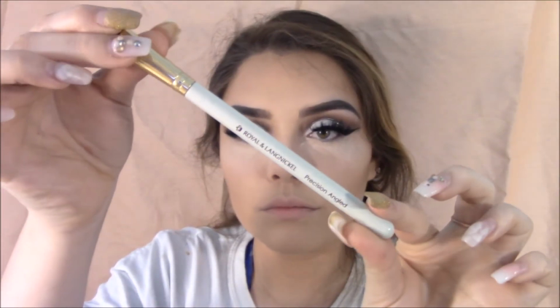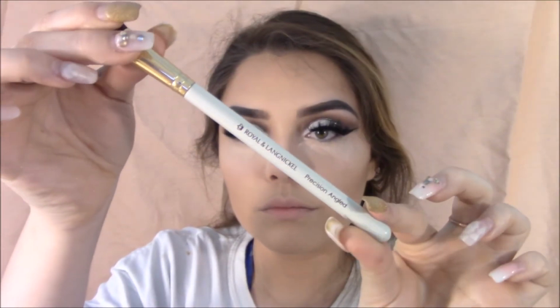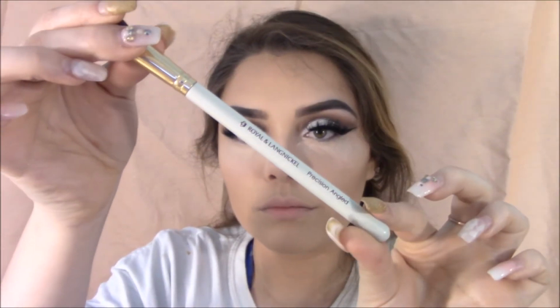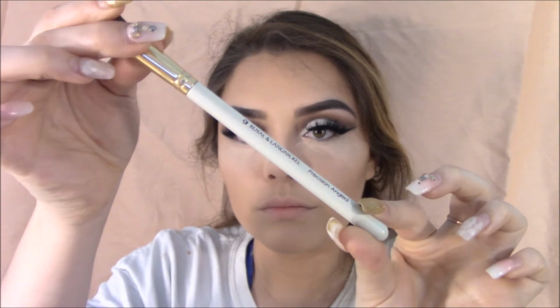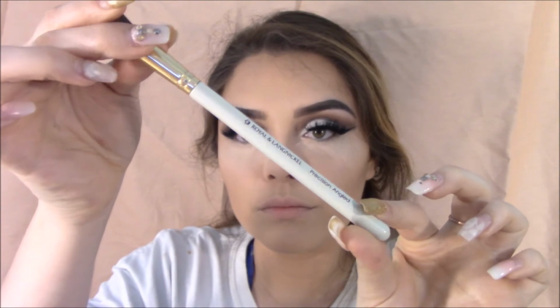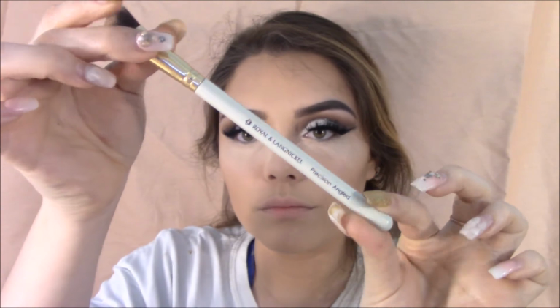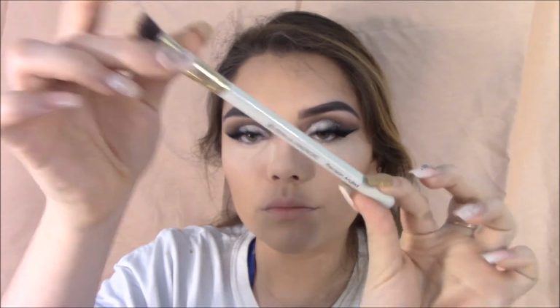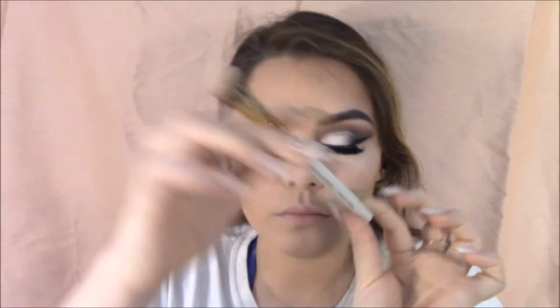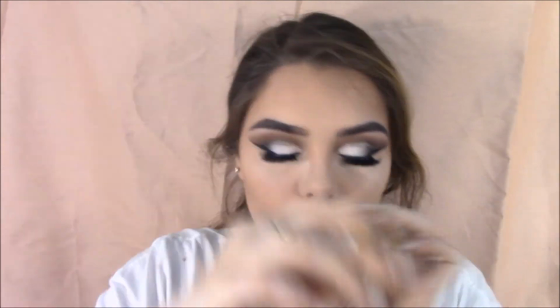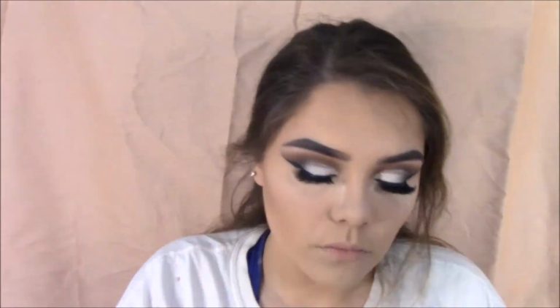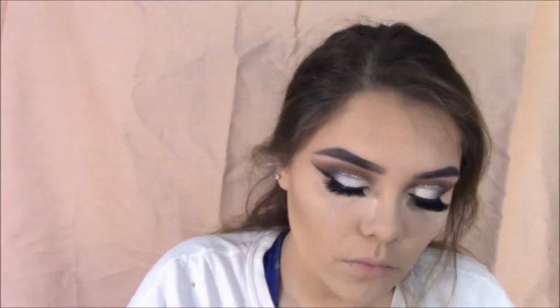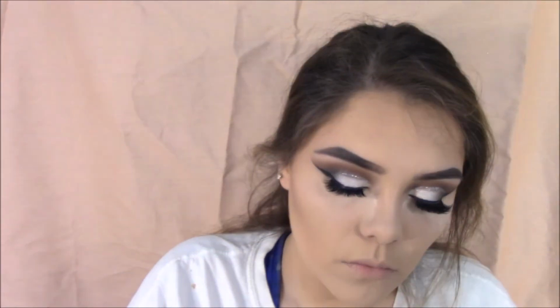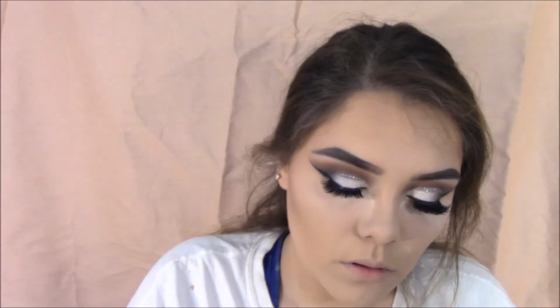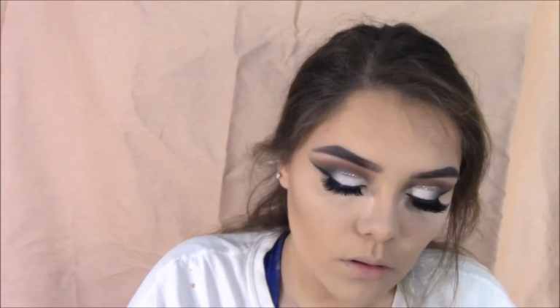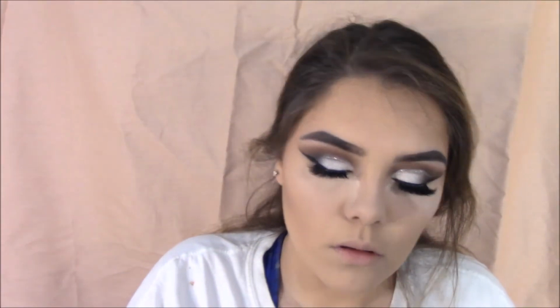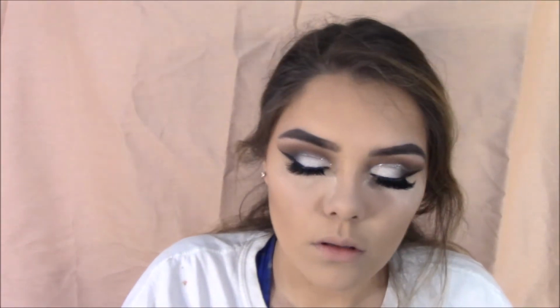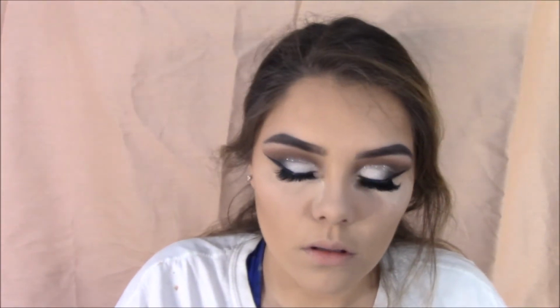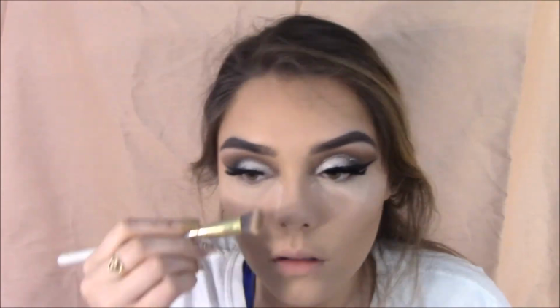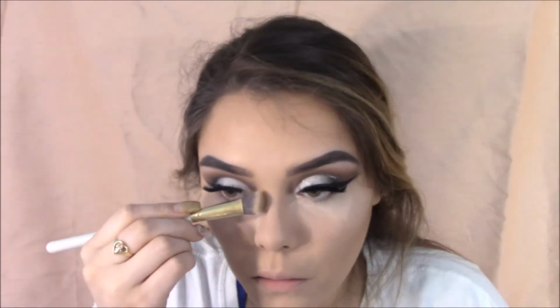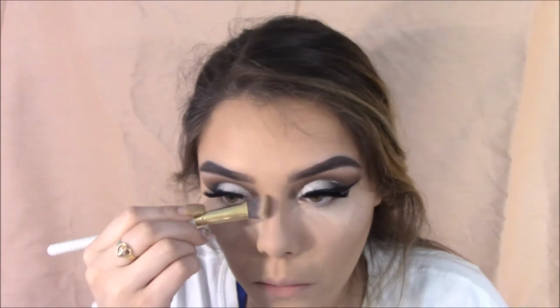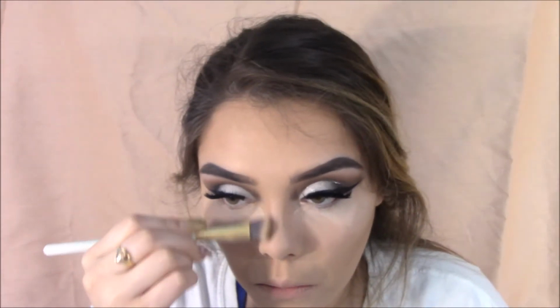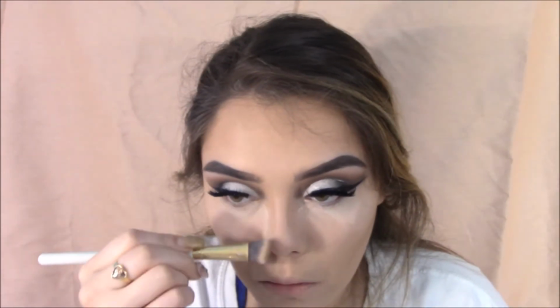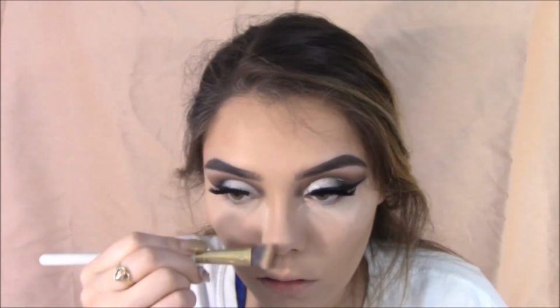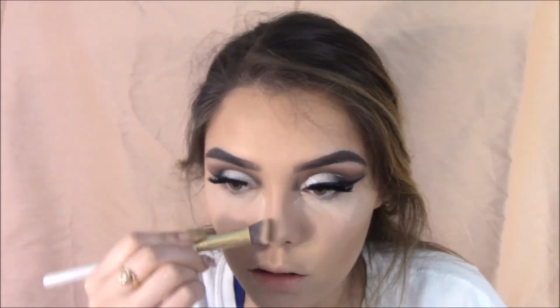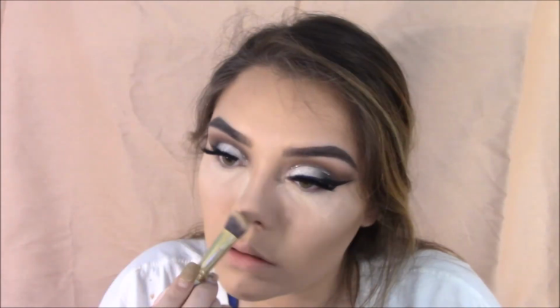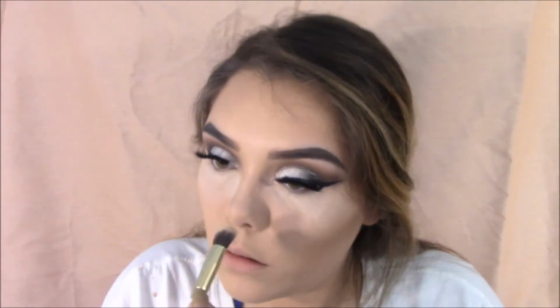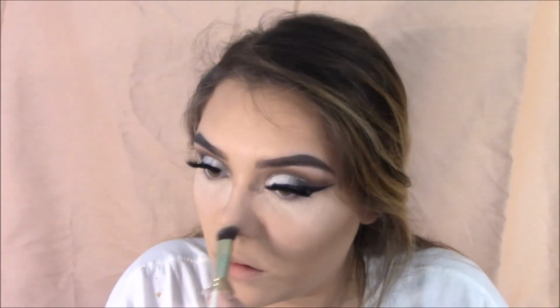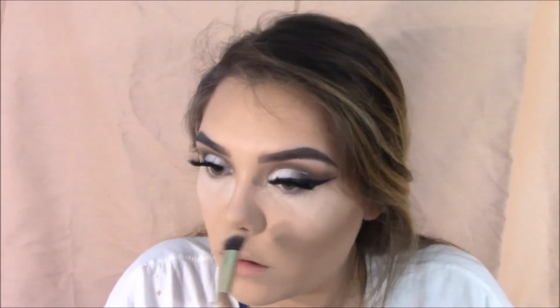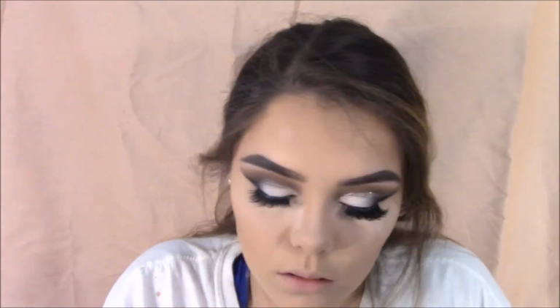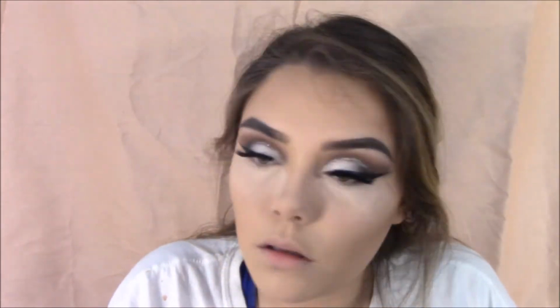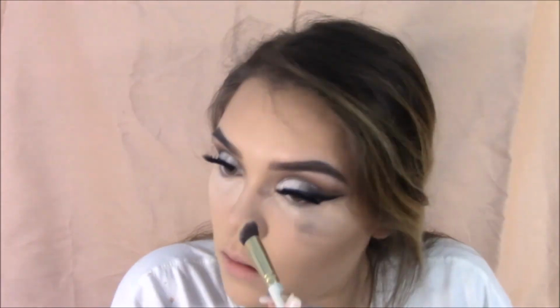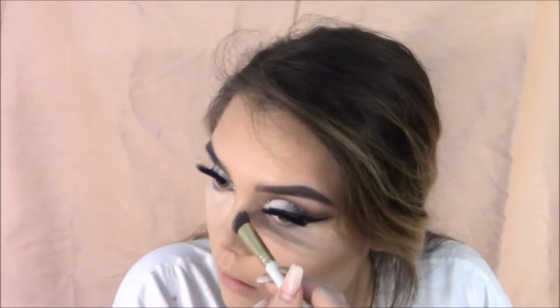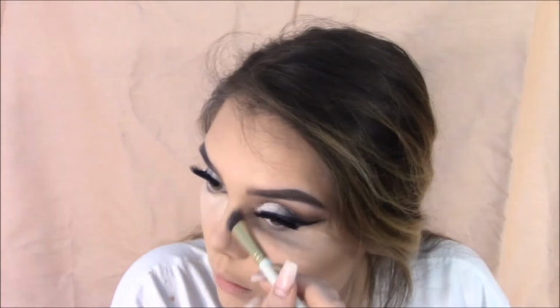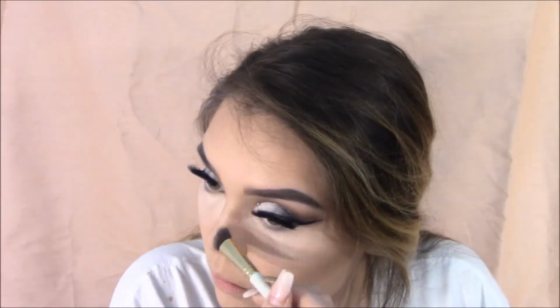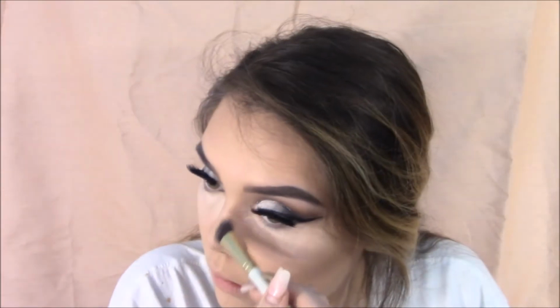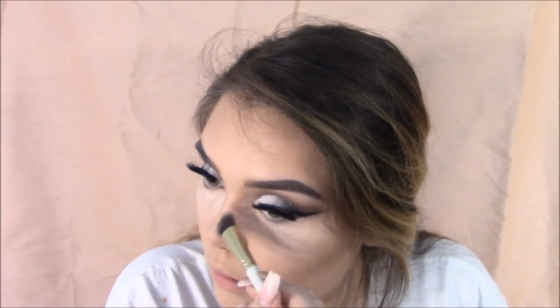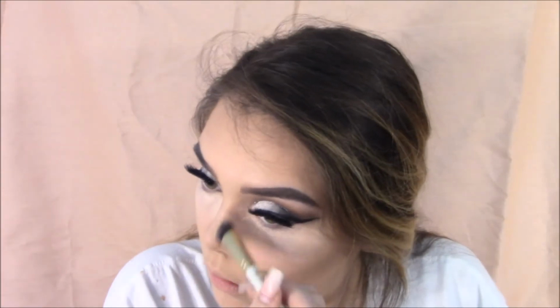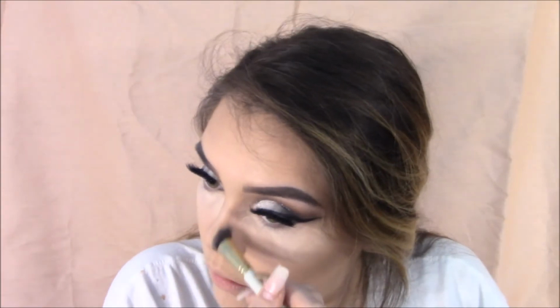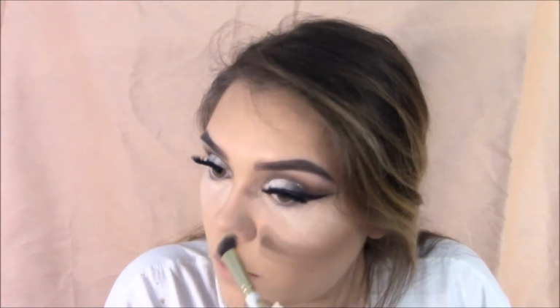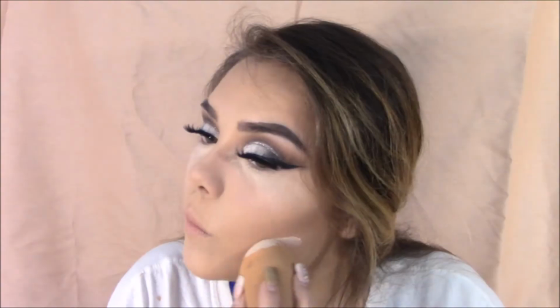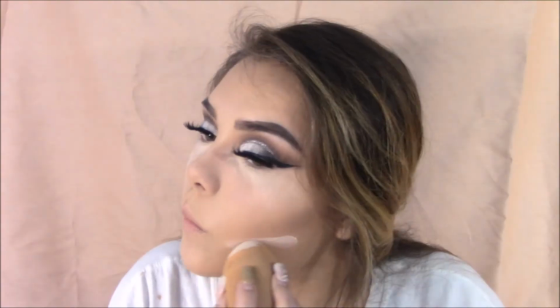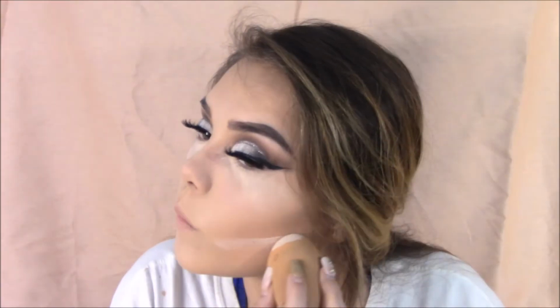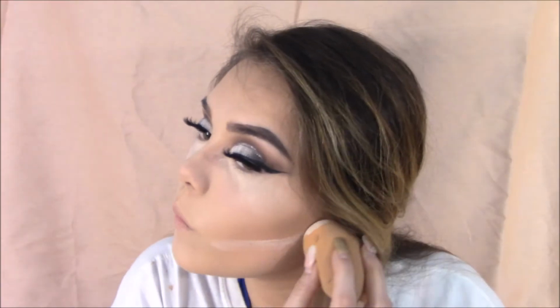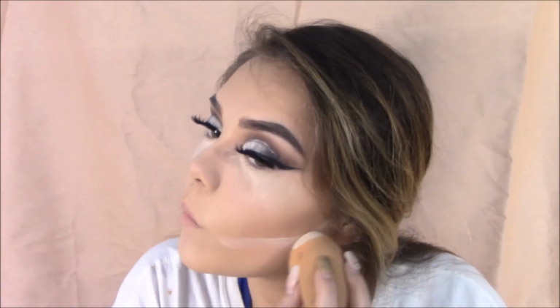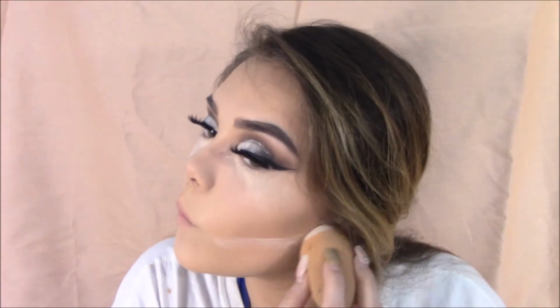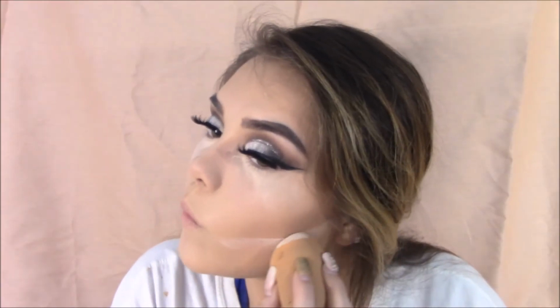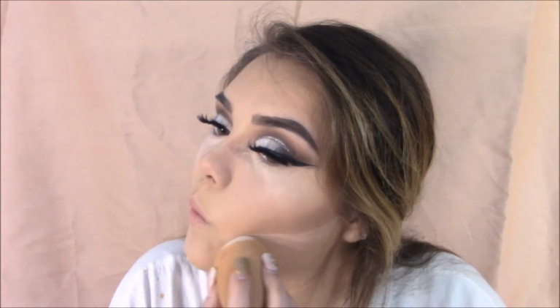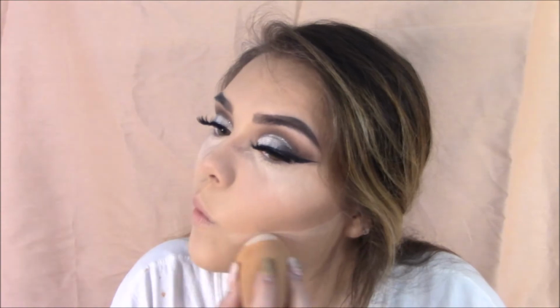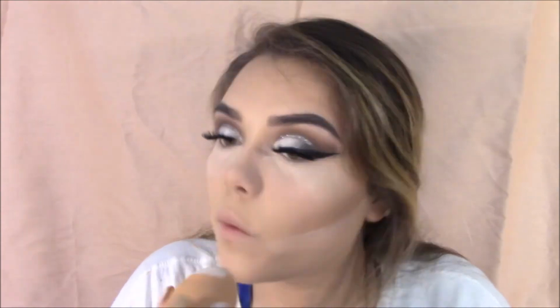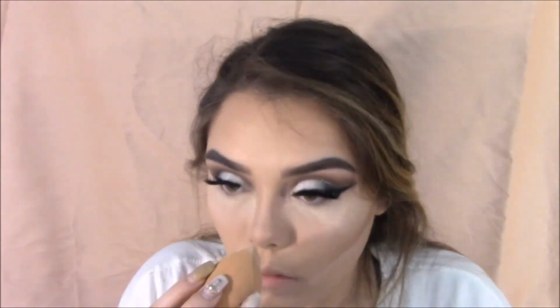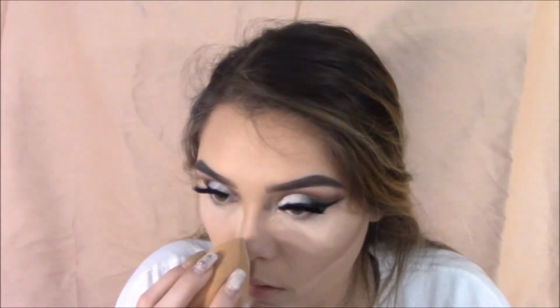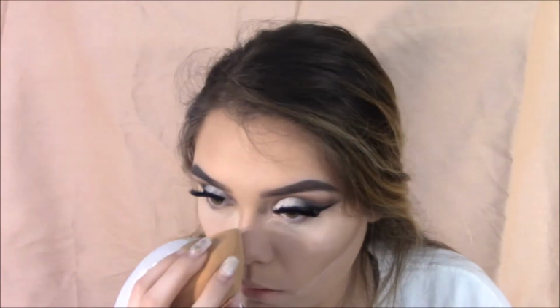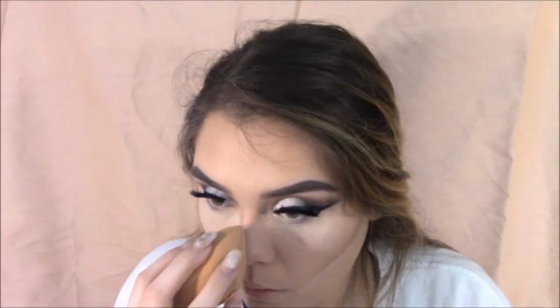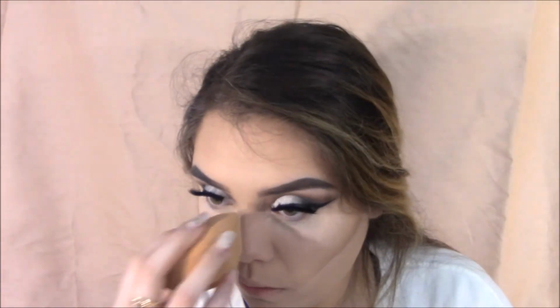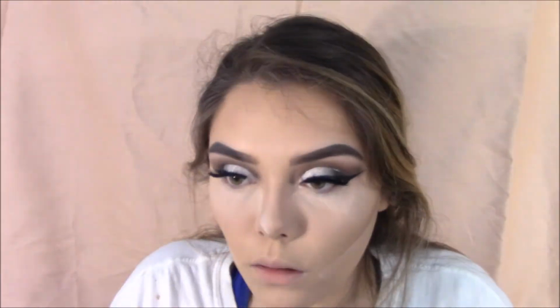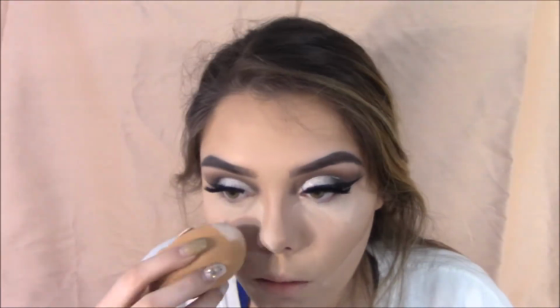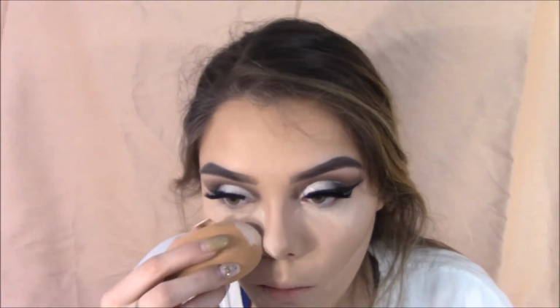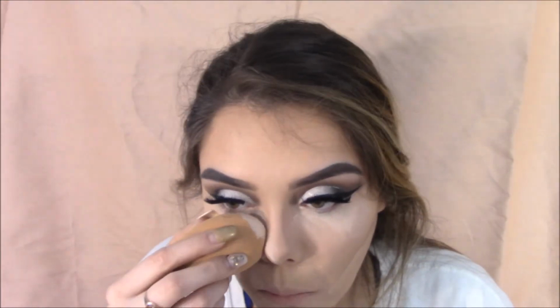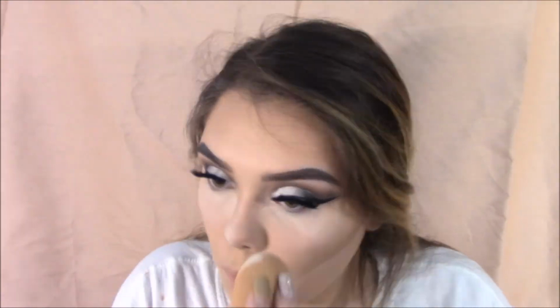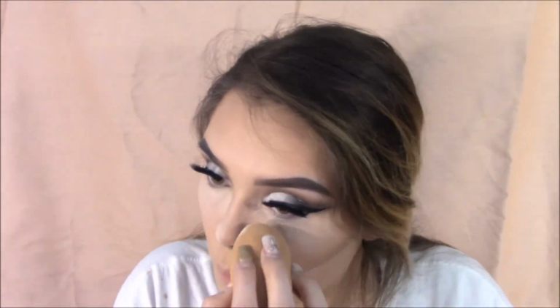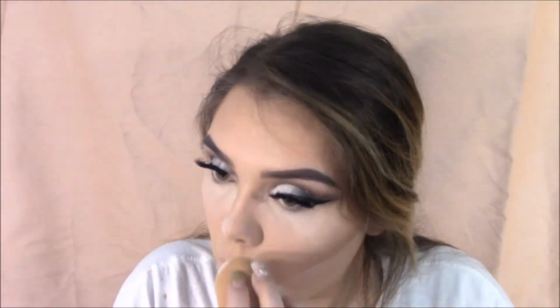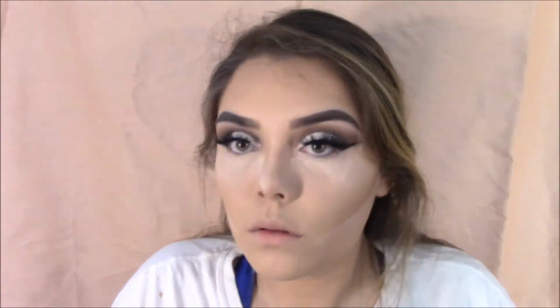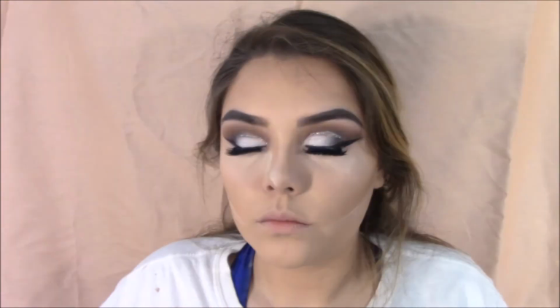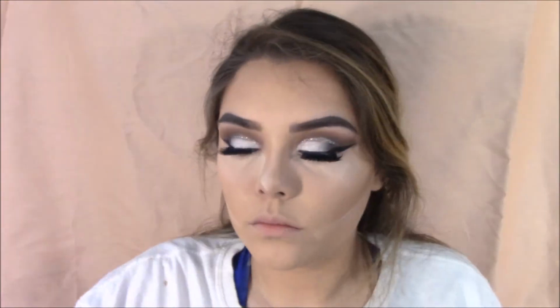Also grabbing my brush — I forget what brush it is, I will have everything down in the description box. Contouring my nose a tad bit.